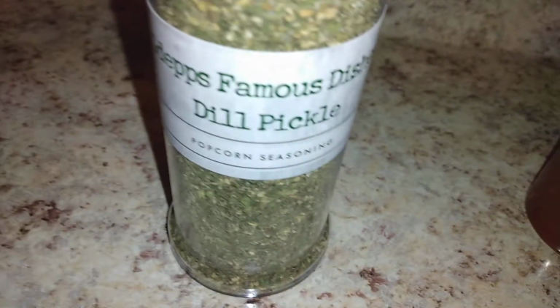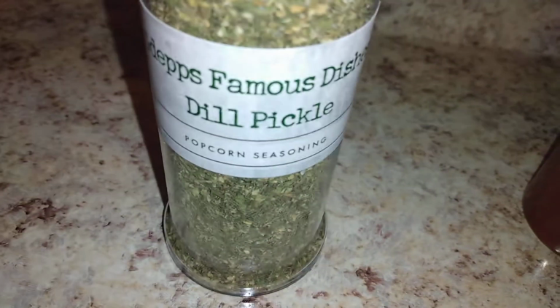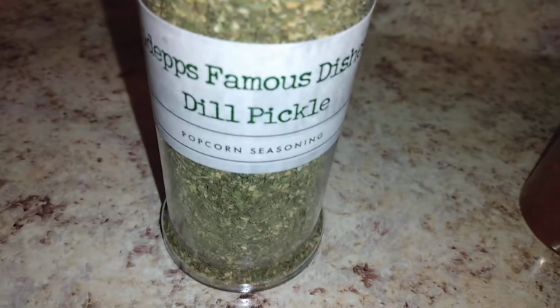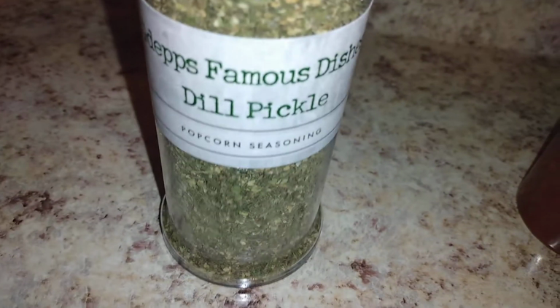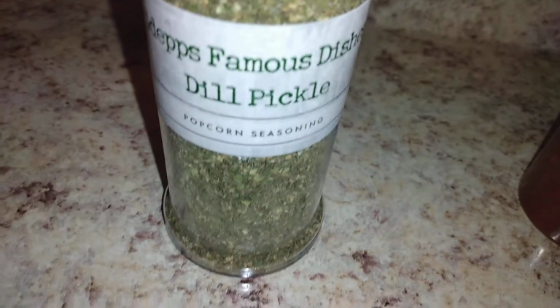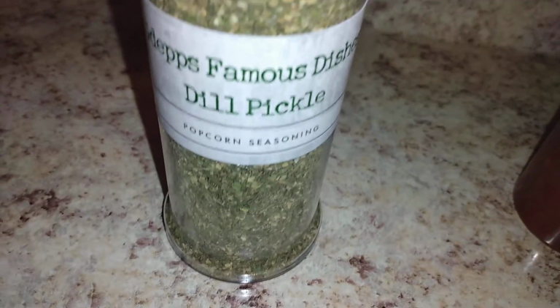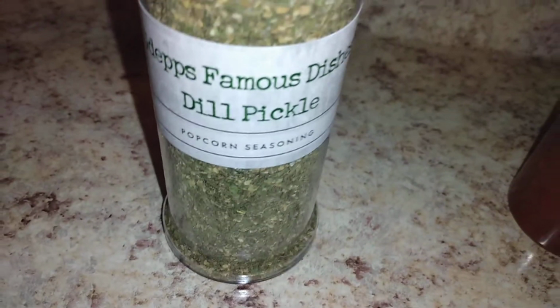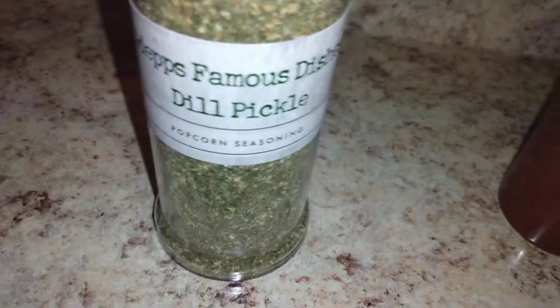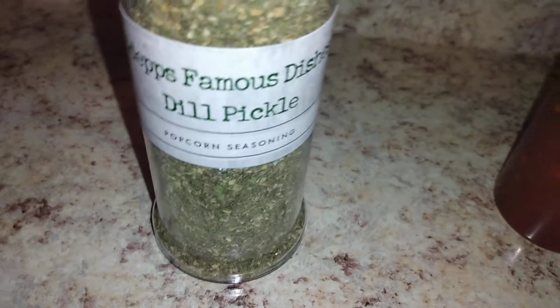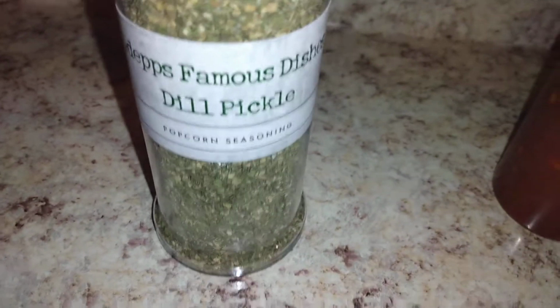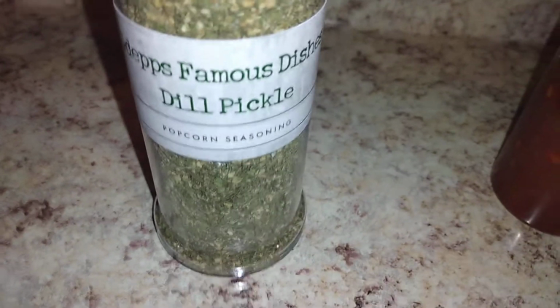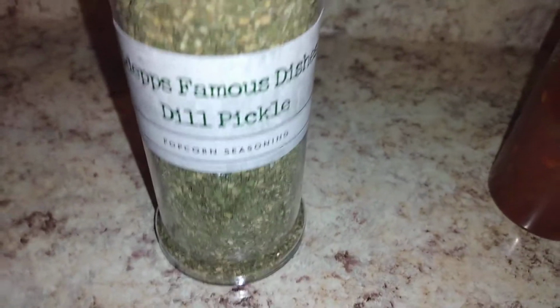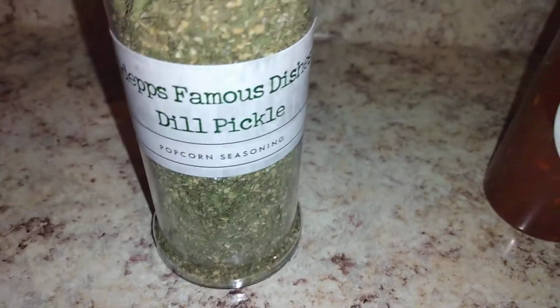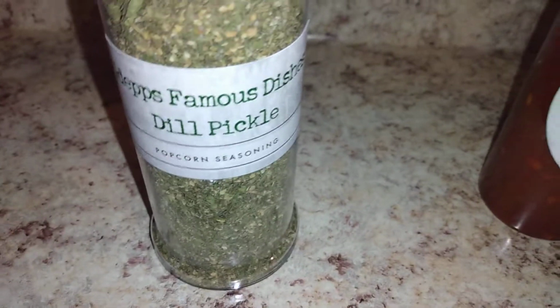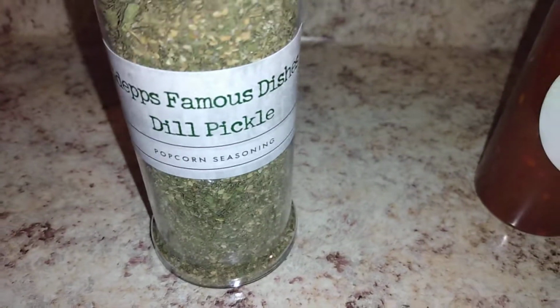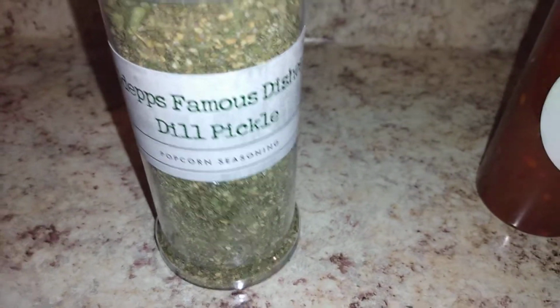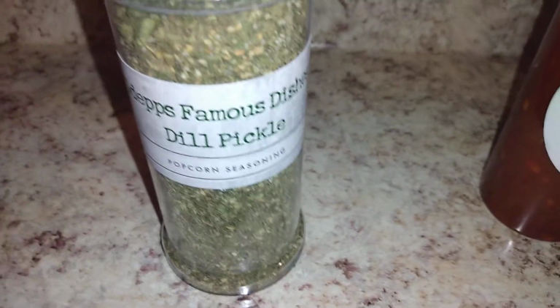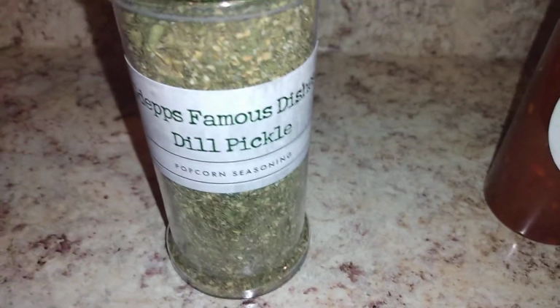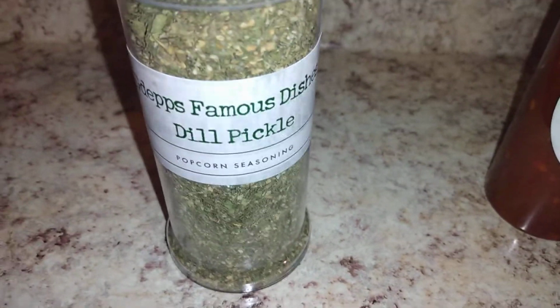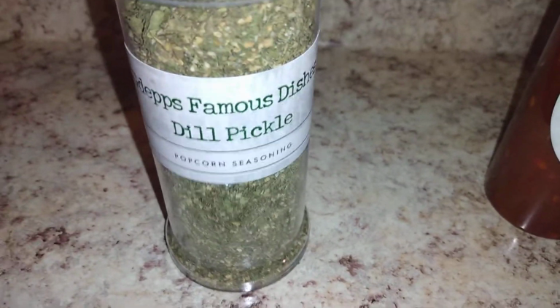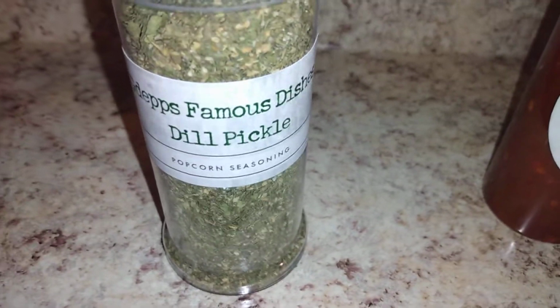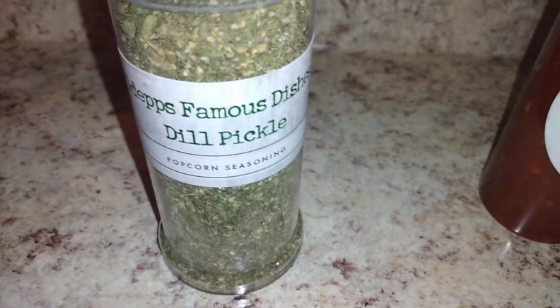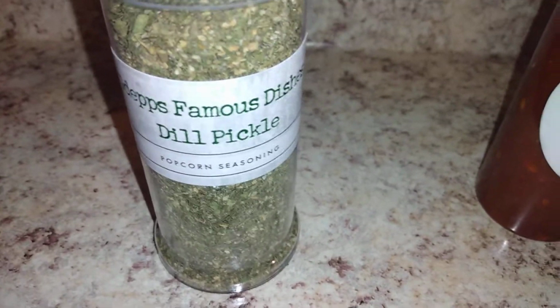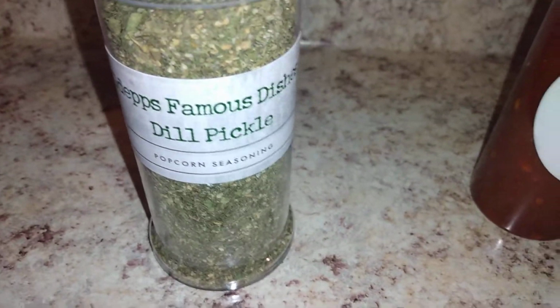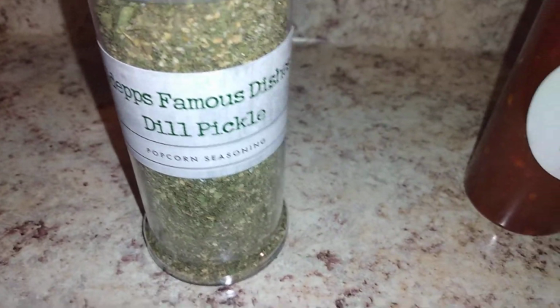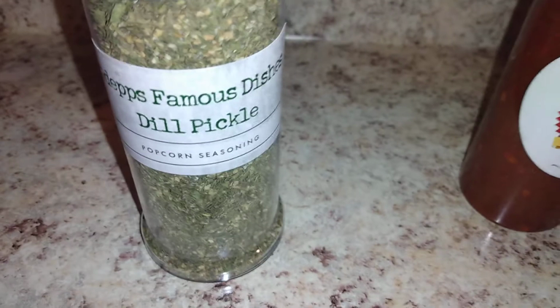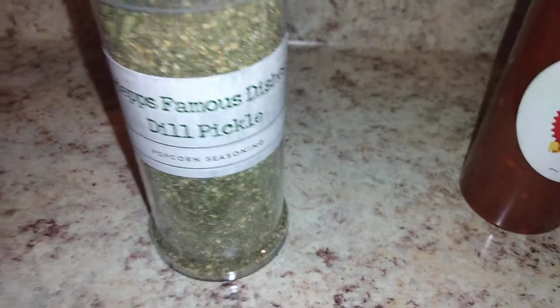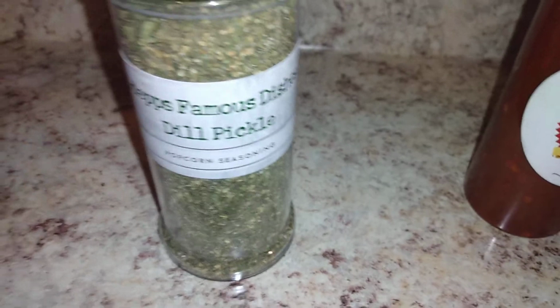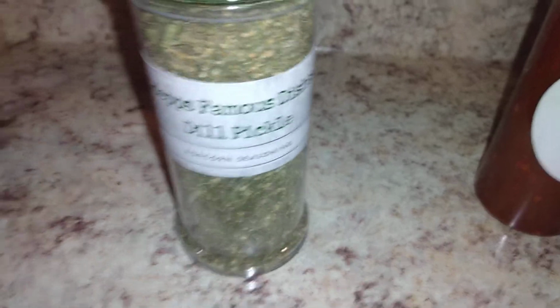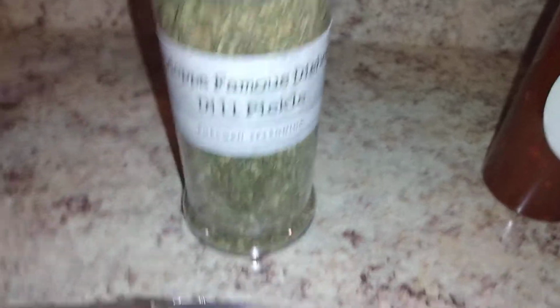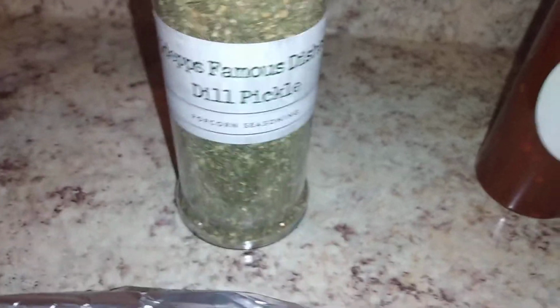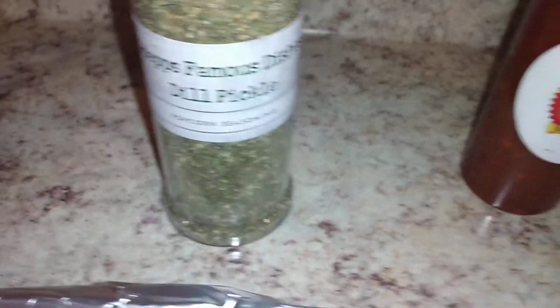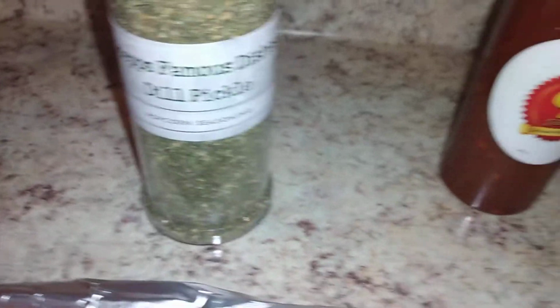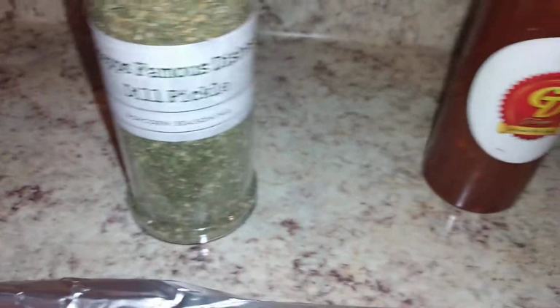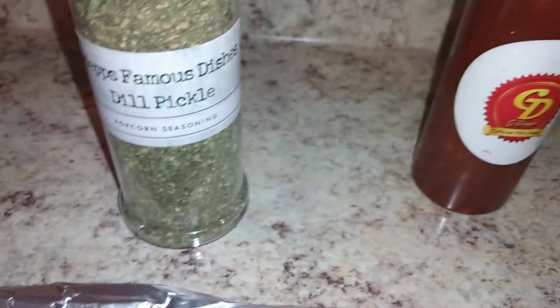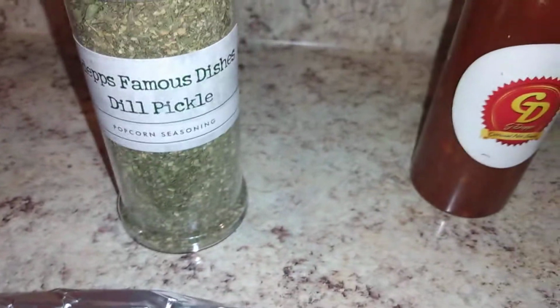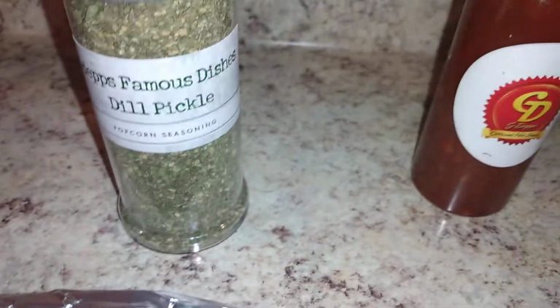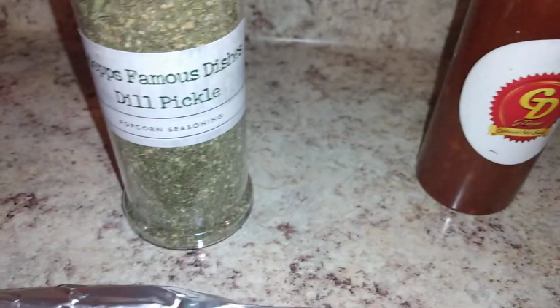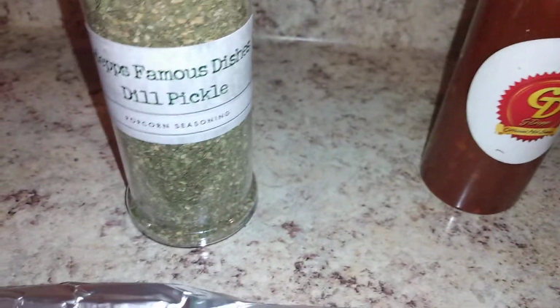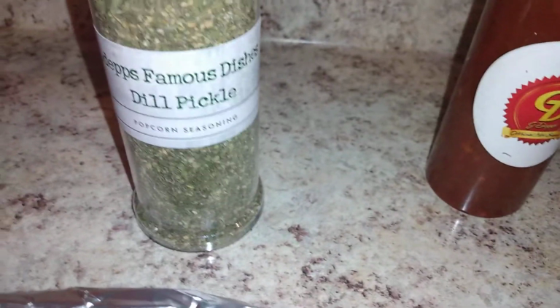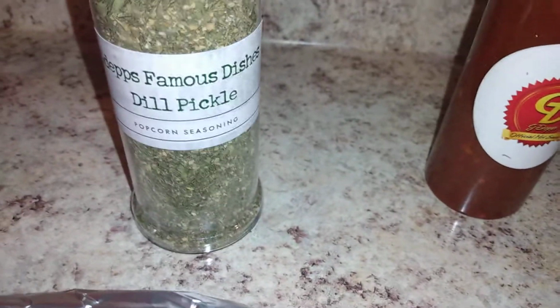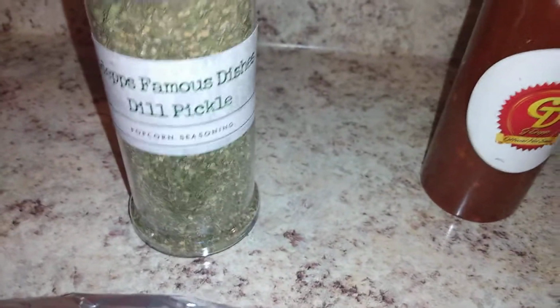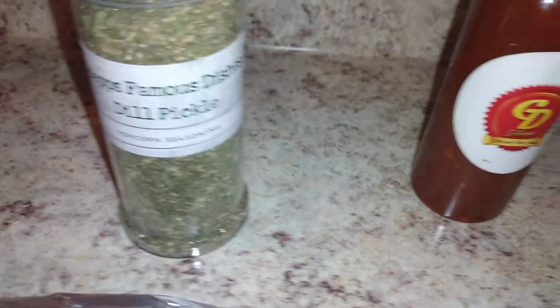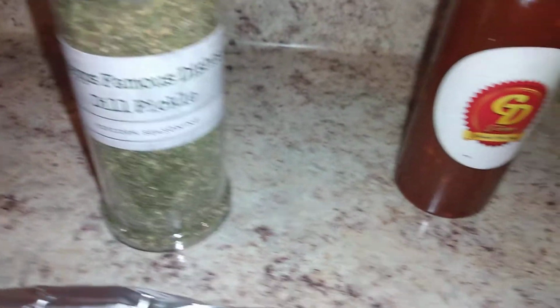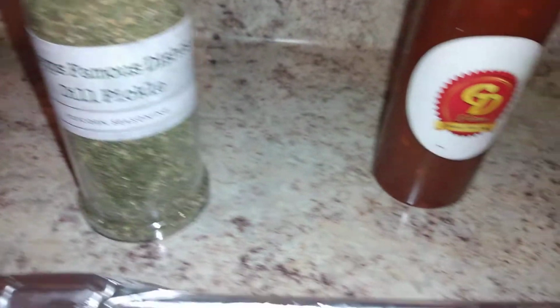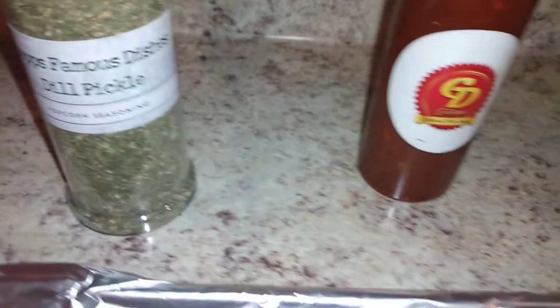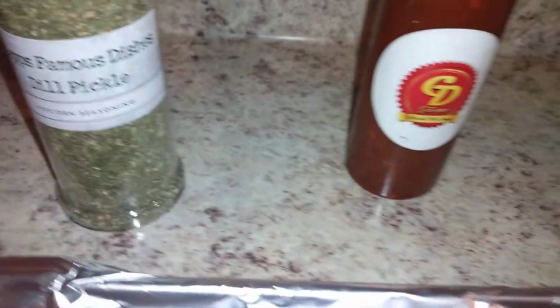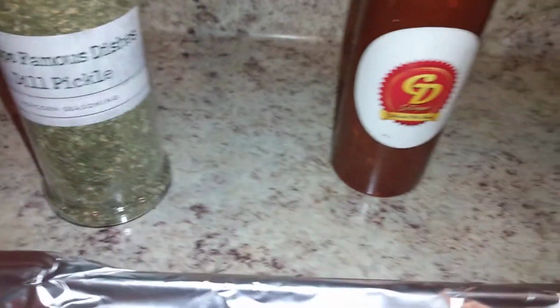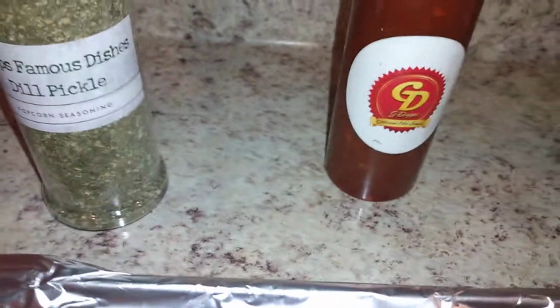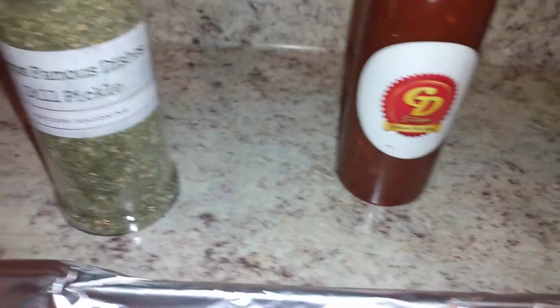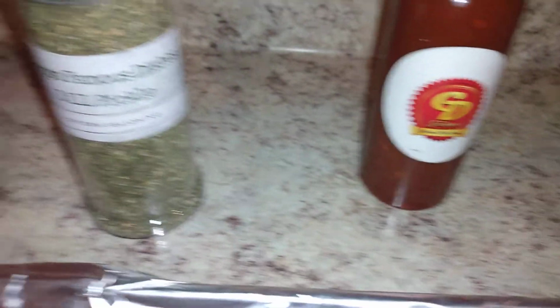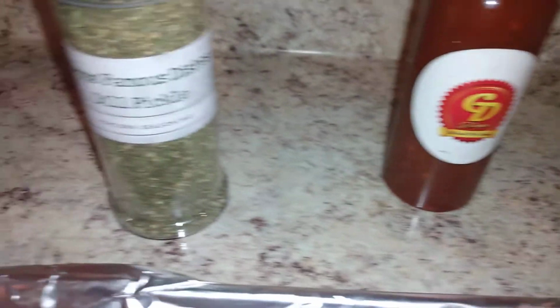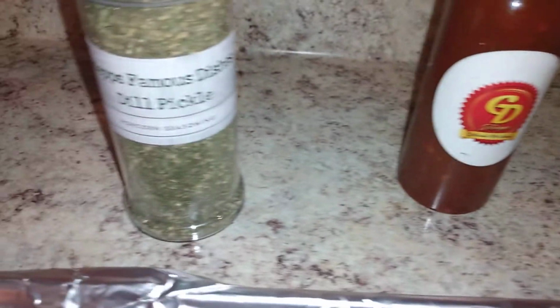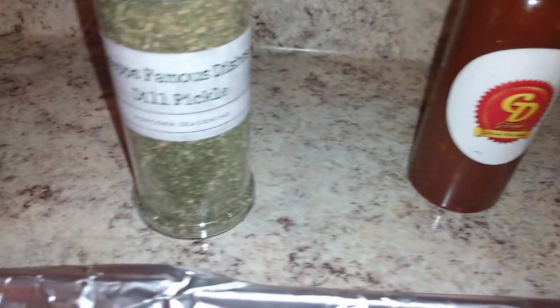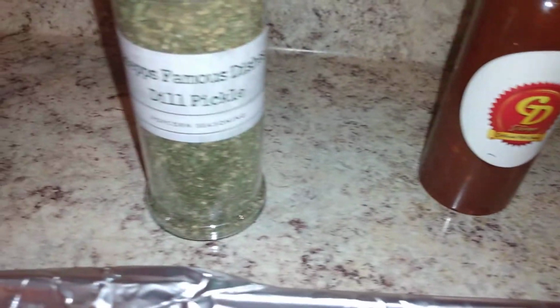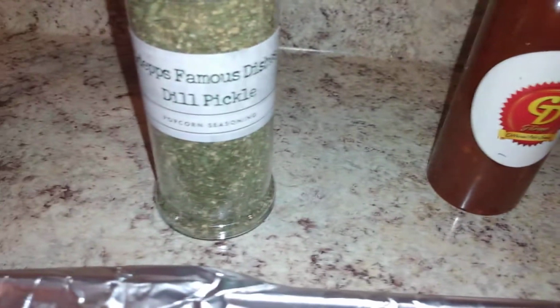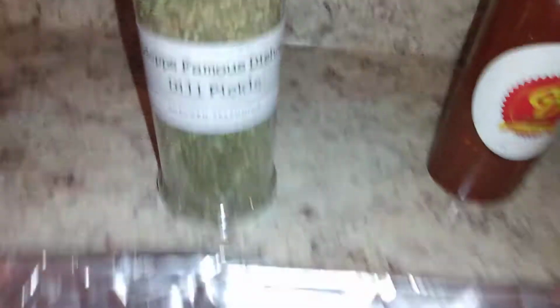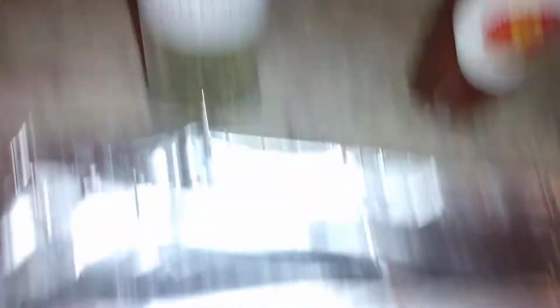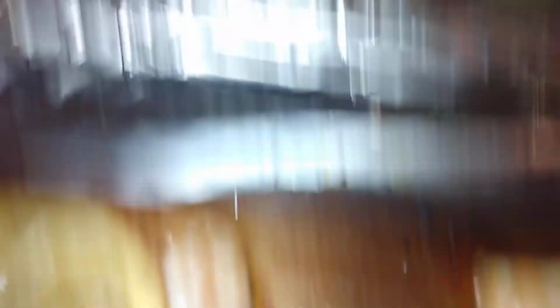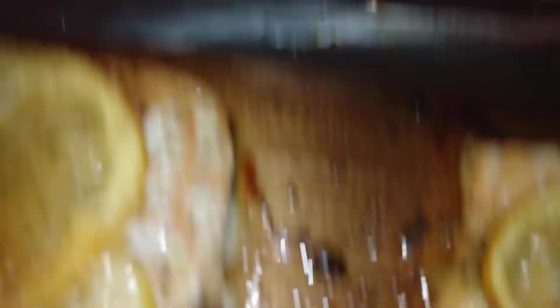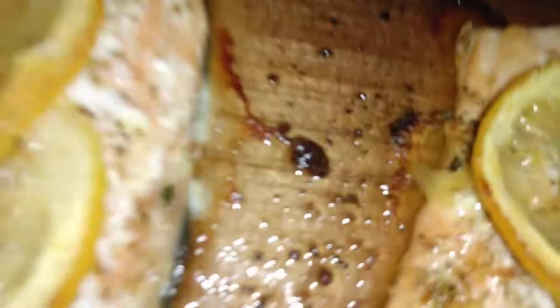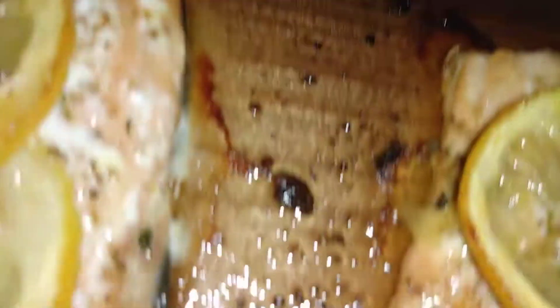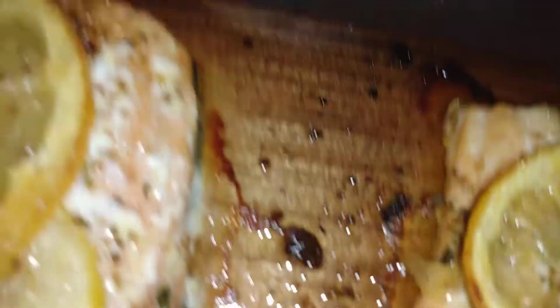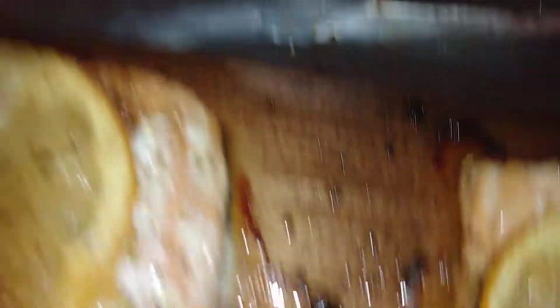Jesus Raymond, this is dill pickle popcorn seasoning. Just a little bit because it's got a little salt in there, so you don't want too much salt on your fish.